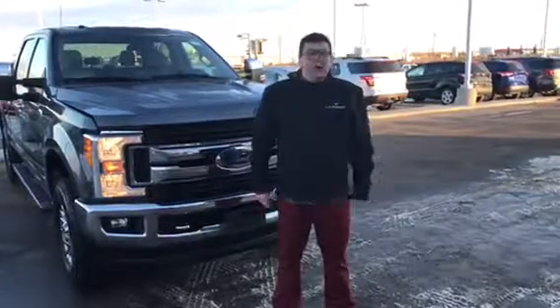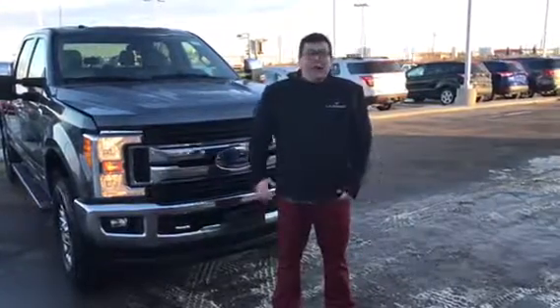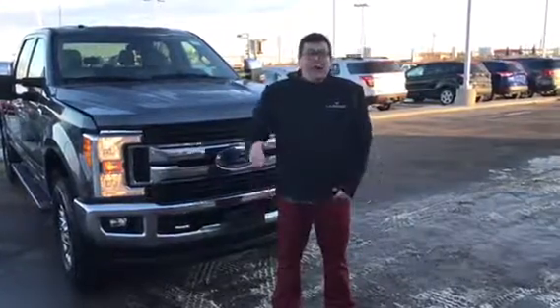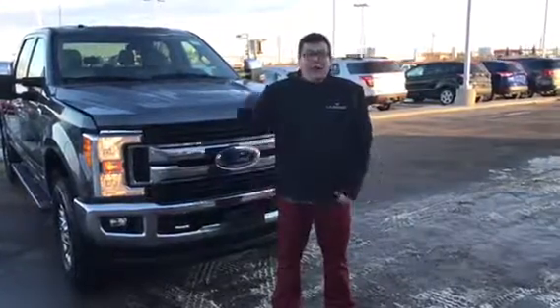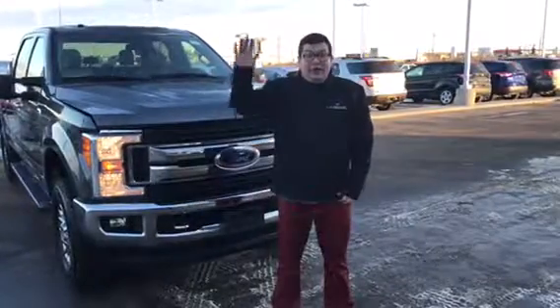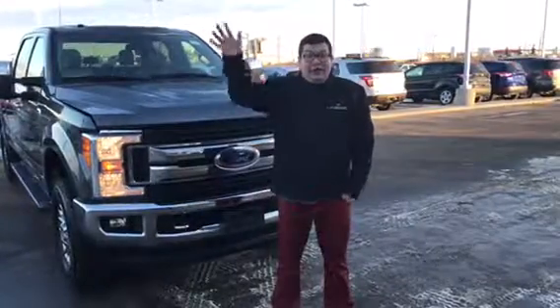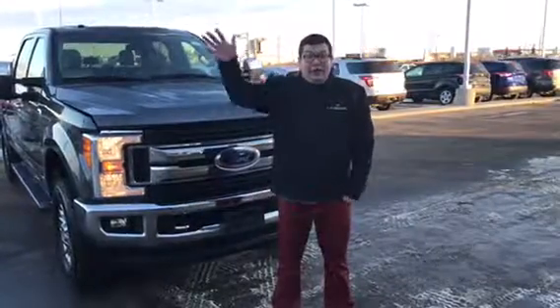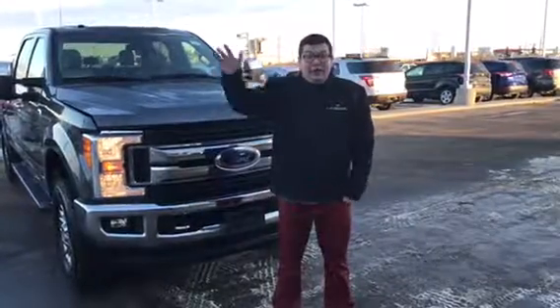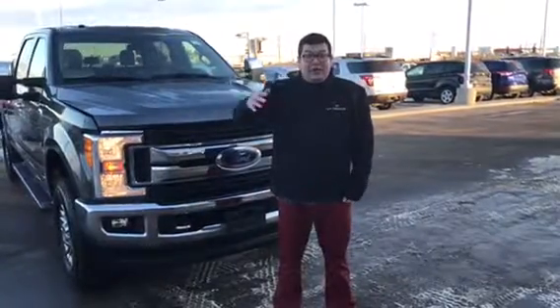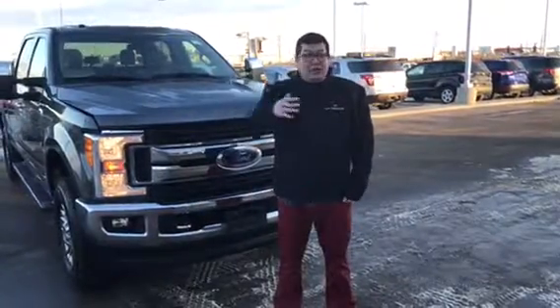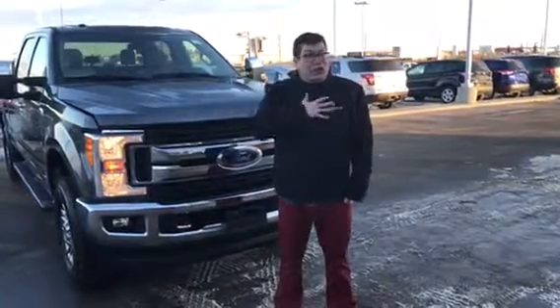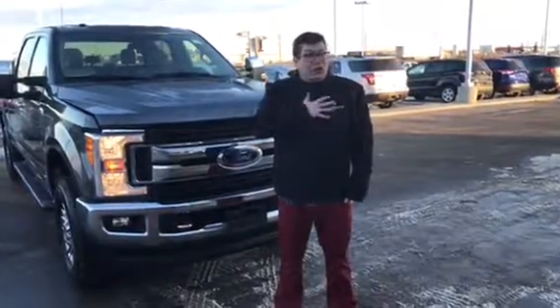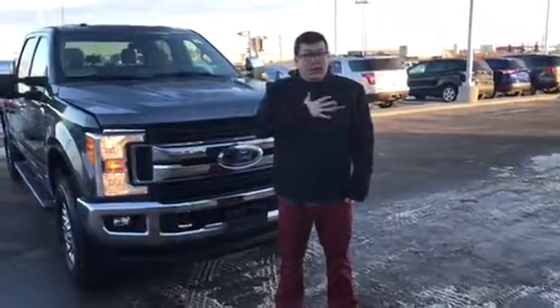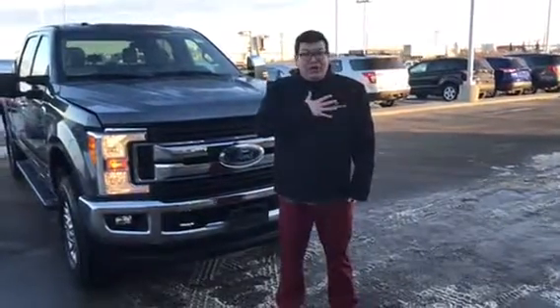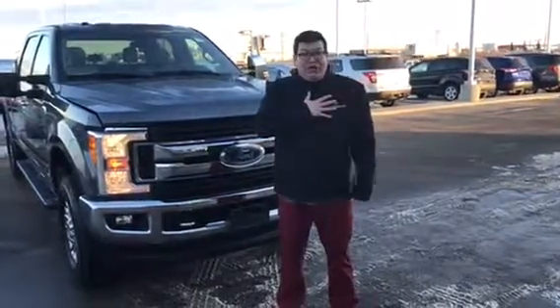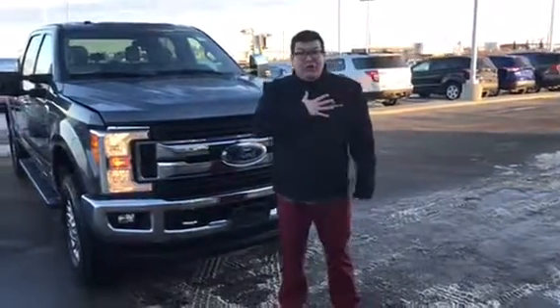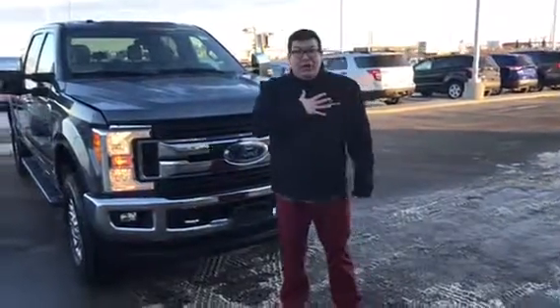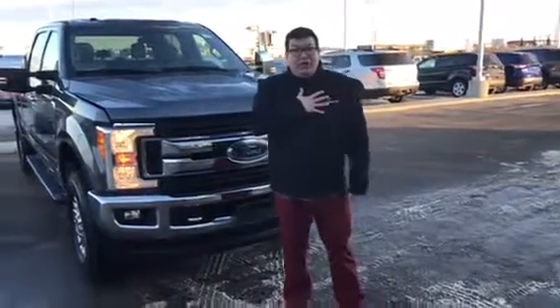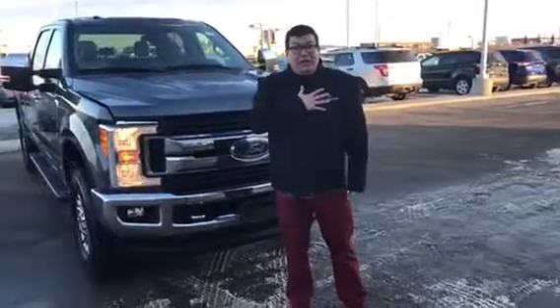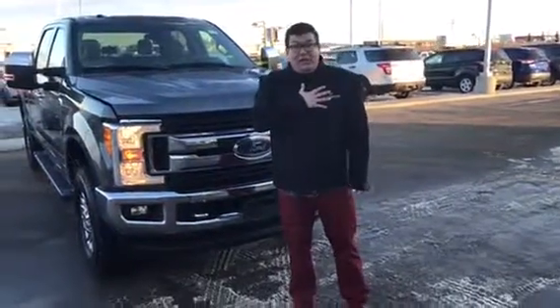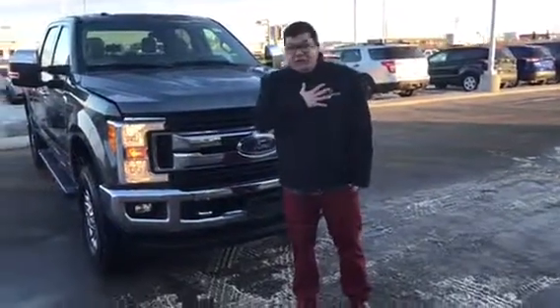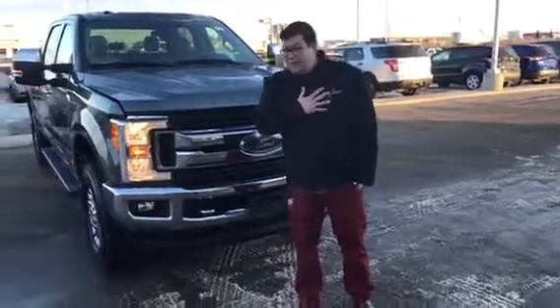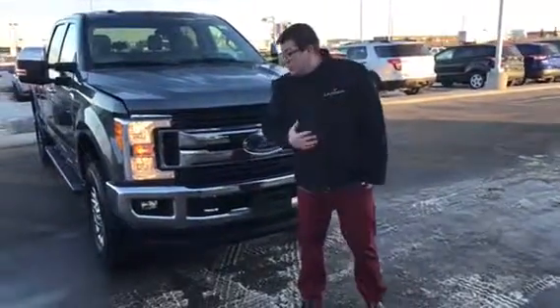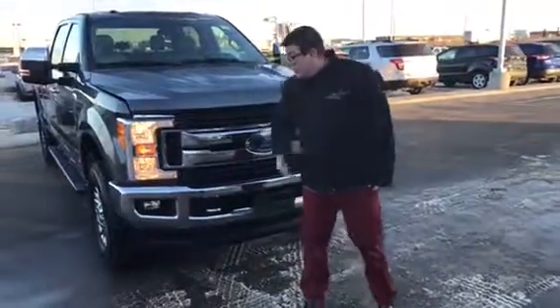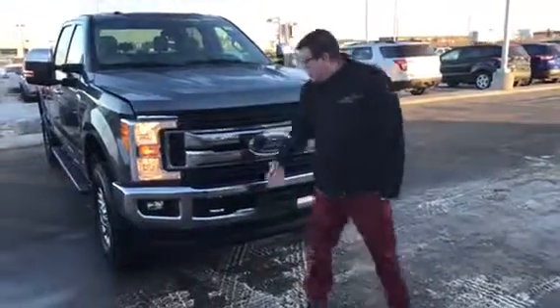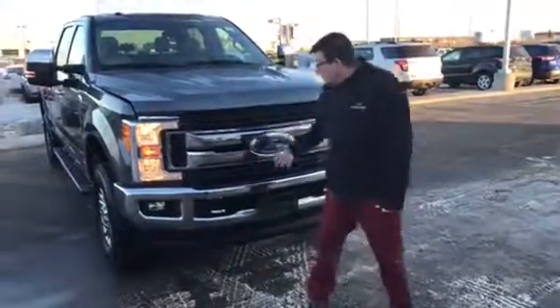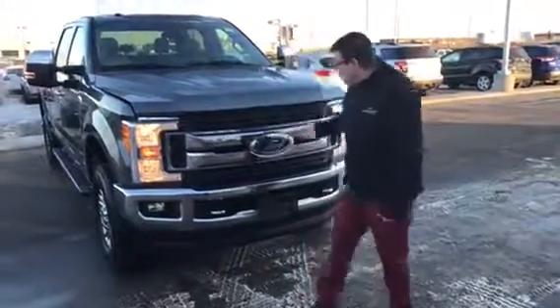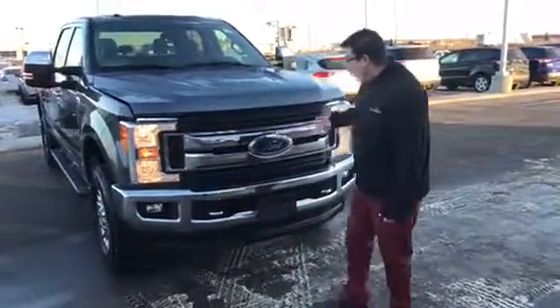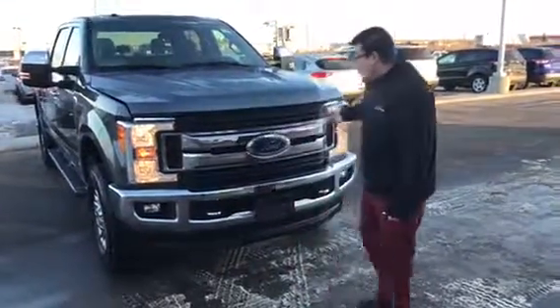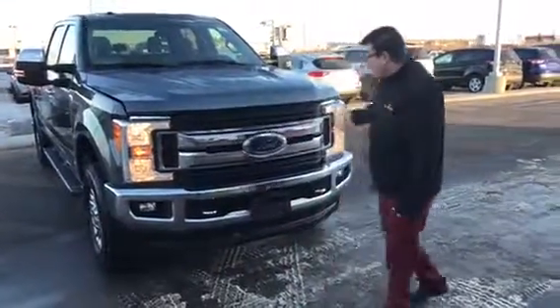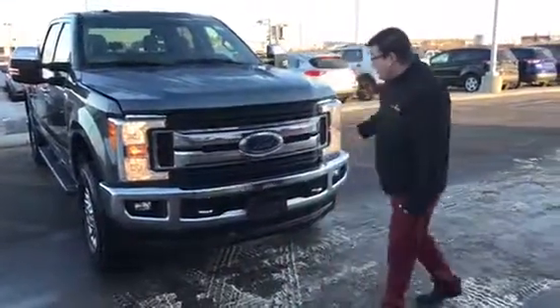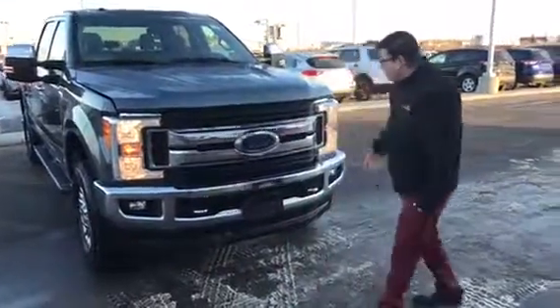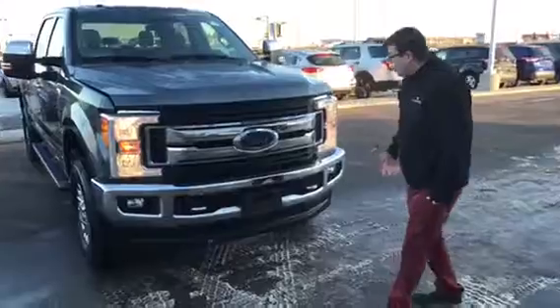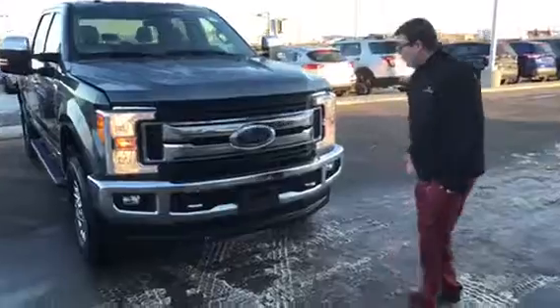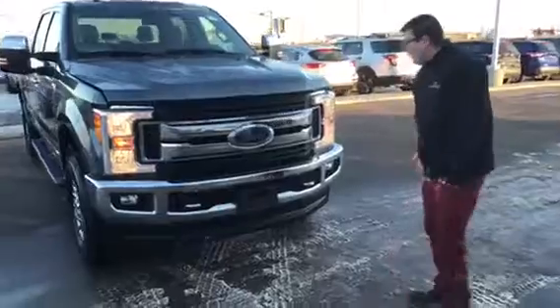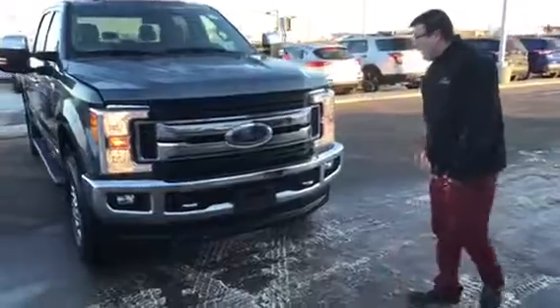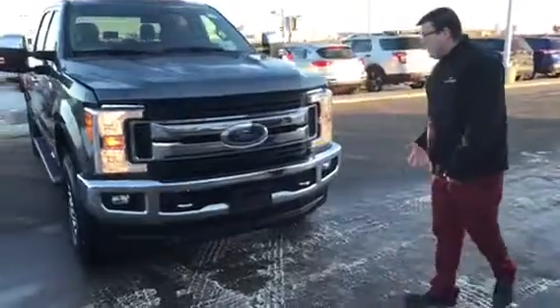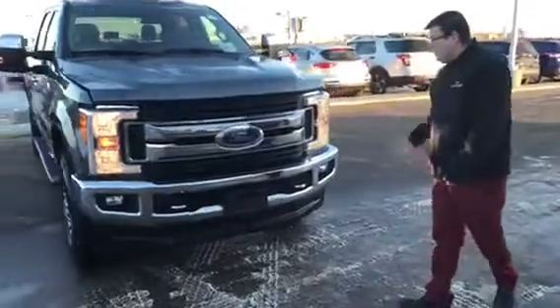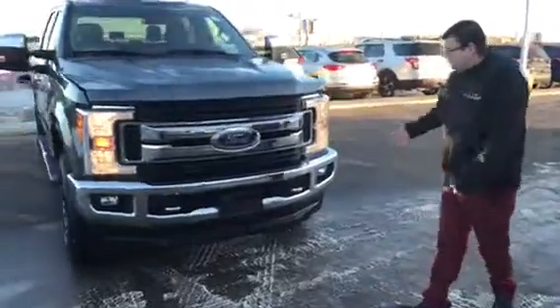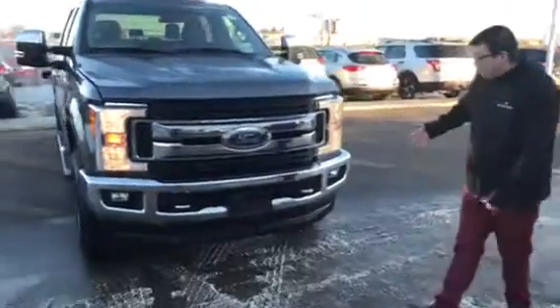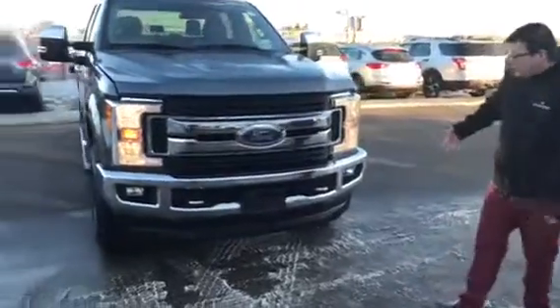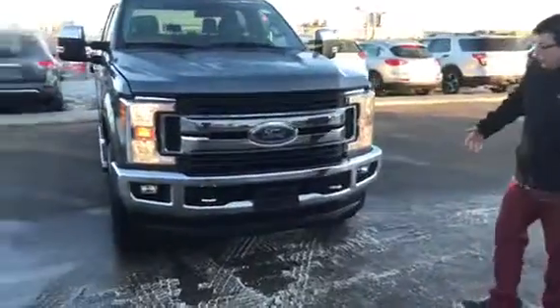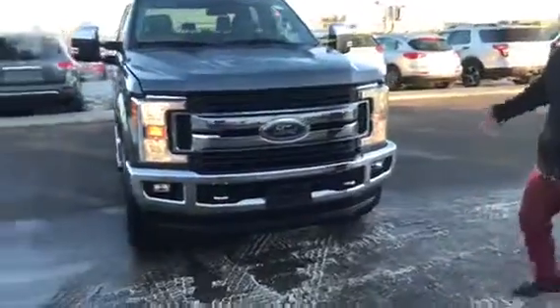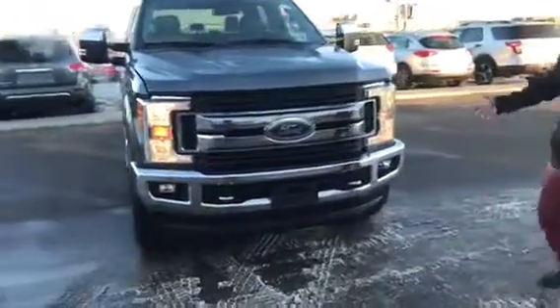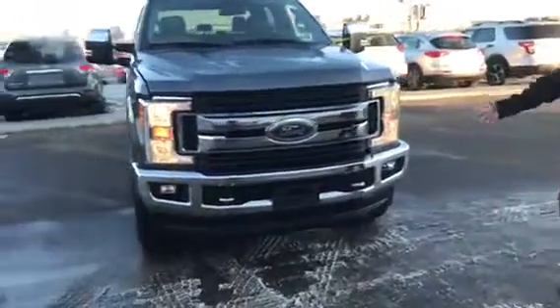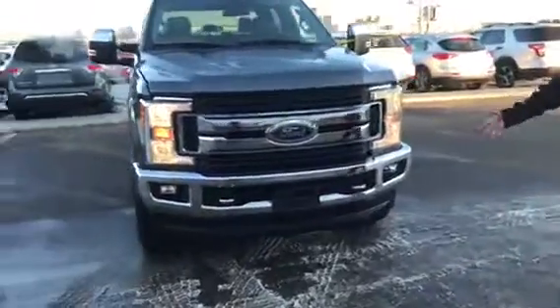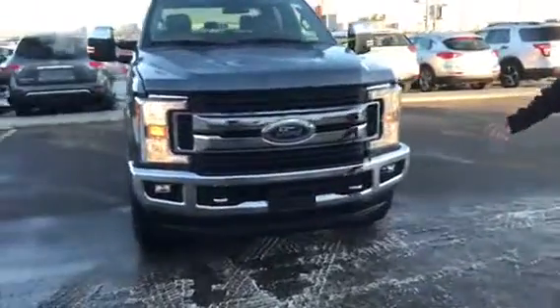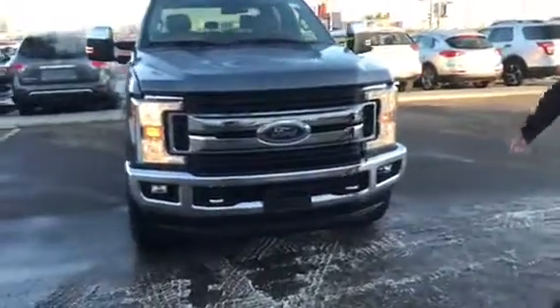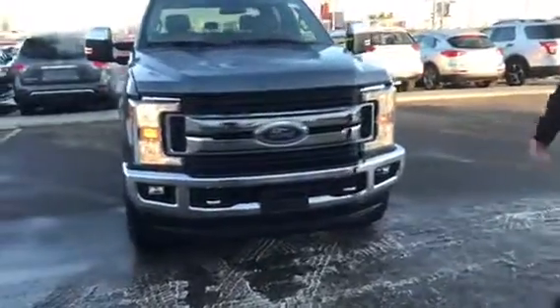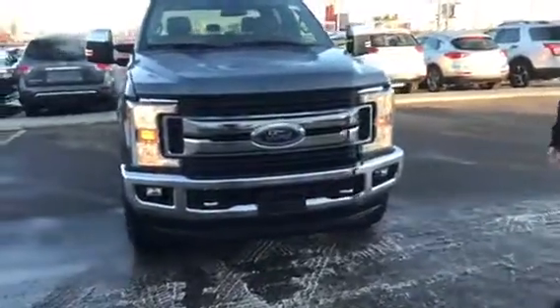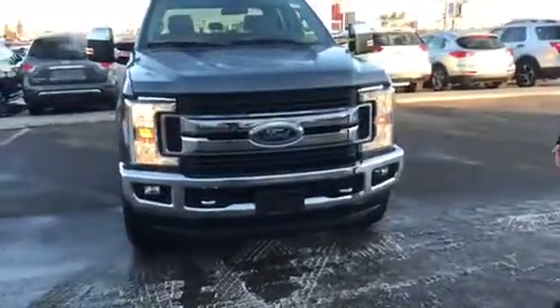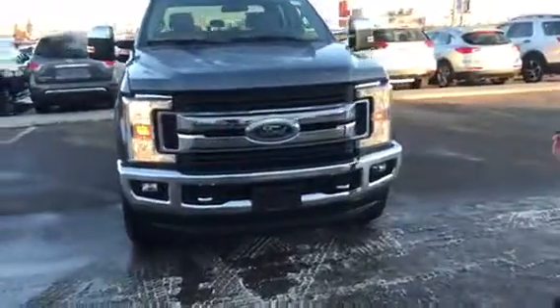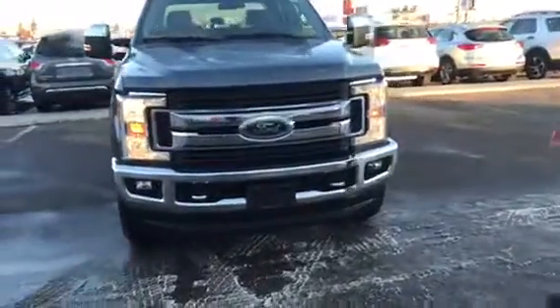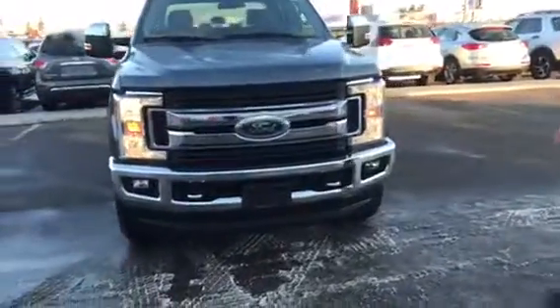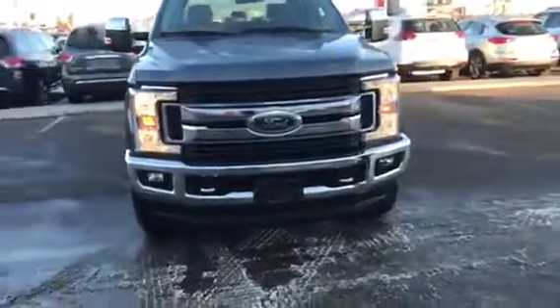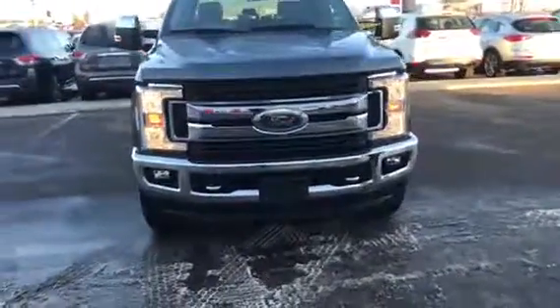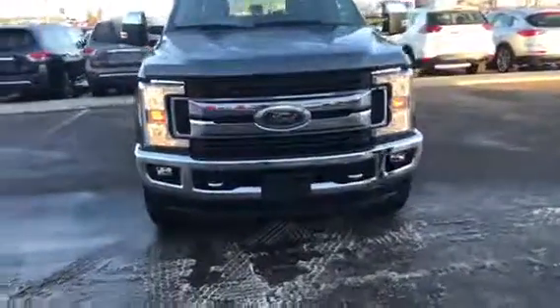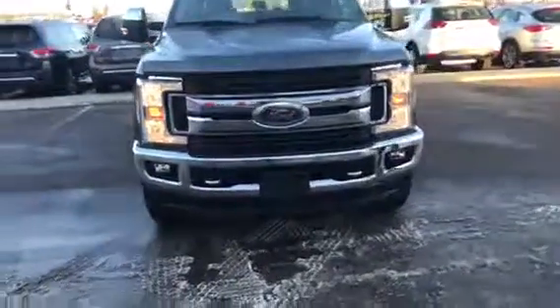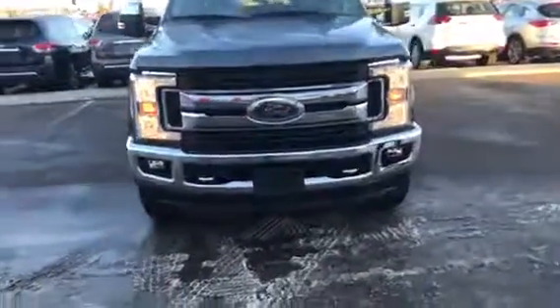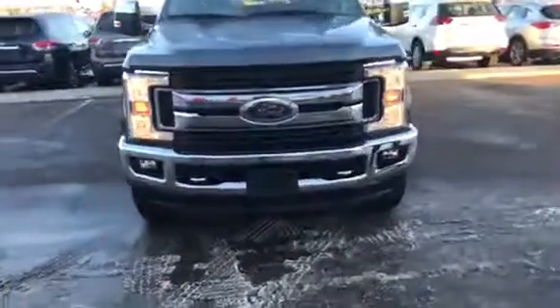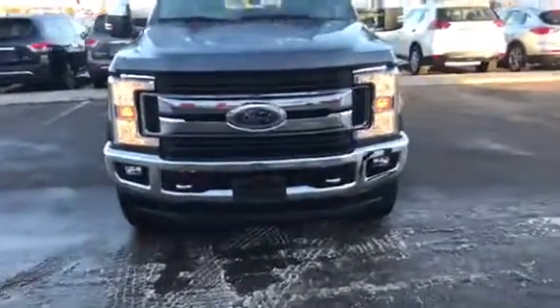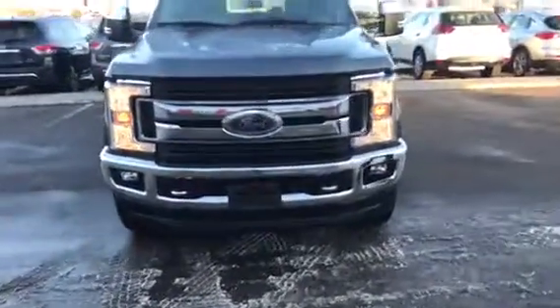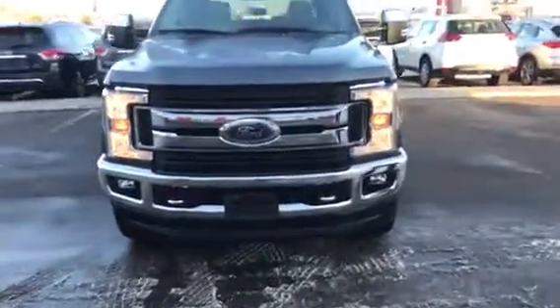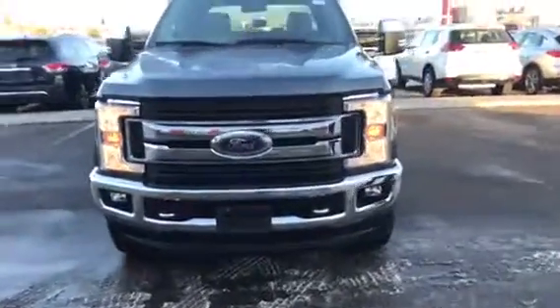Hey there Garrett, it's John here from LA Nissan. So here's the truck that you took a look at — Super Duty 2017 XLT Premium.